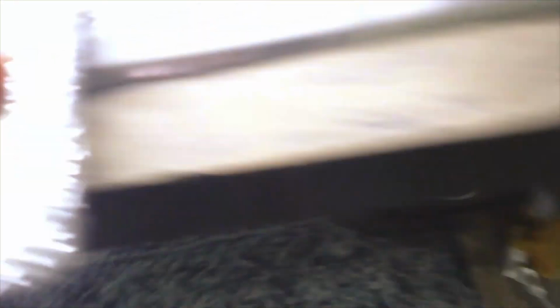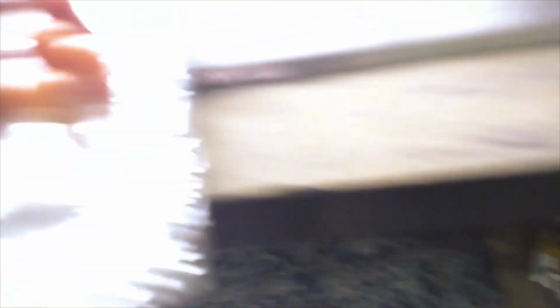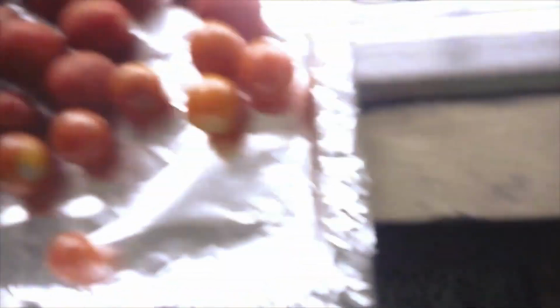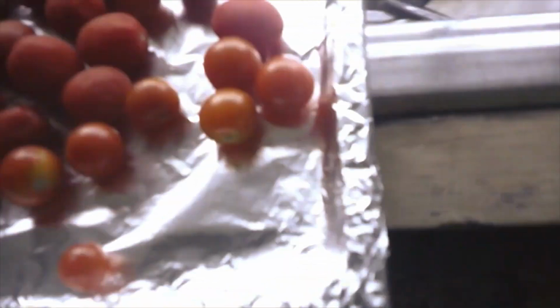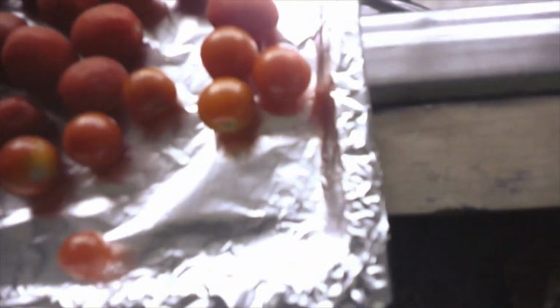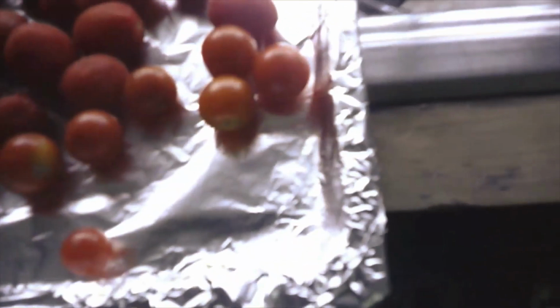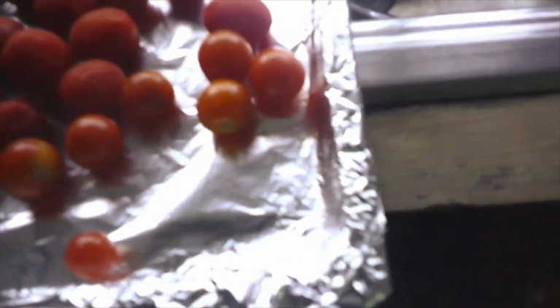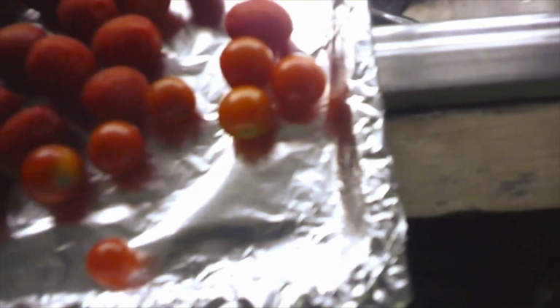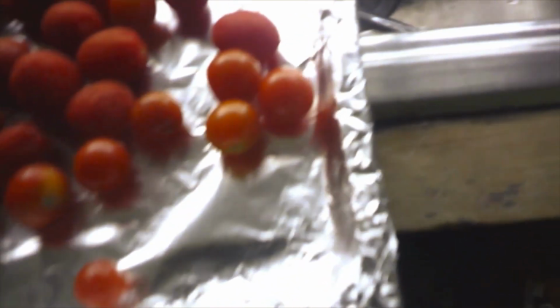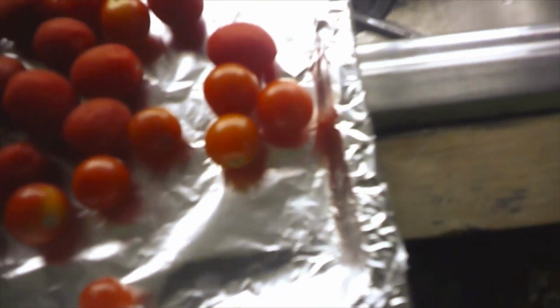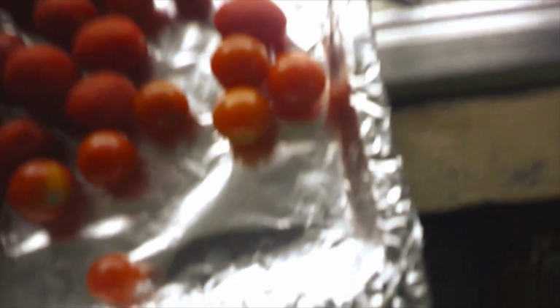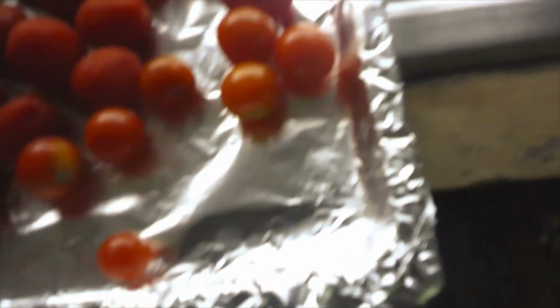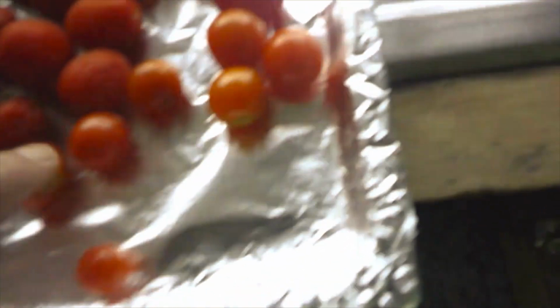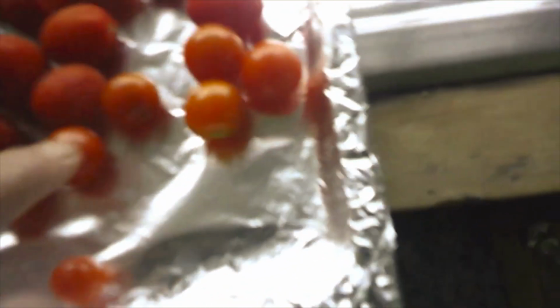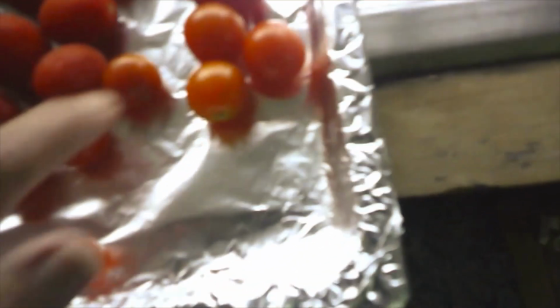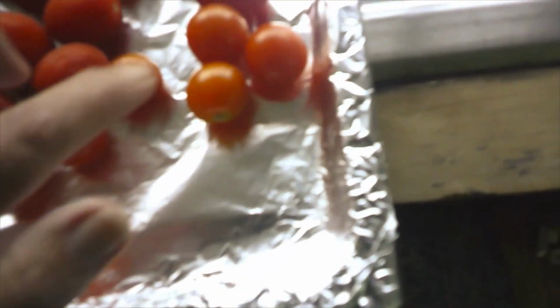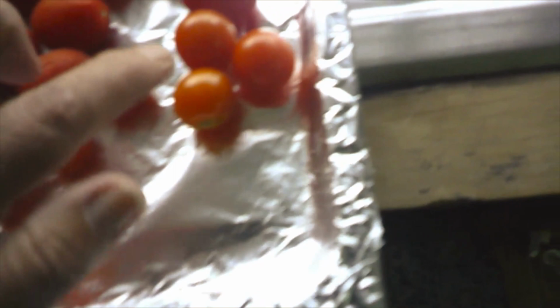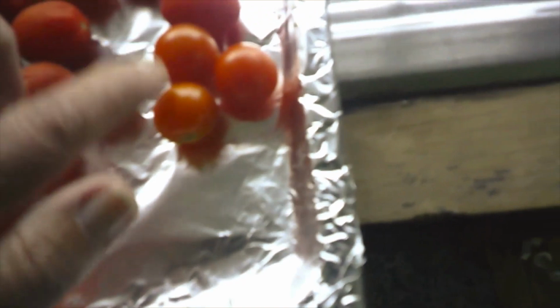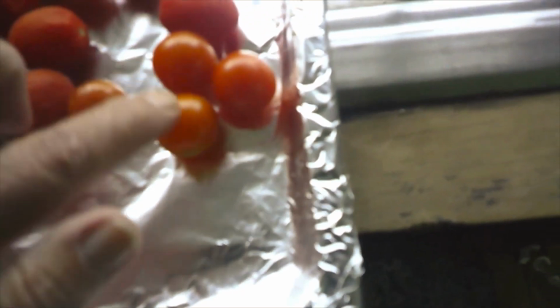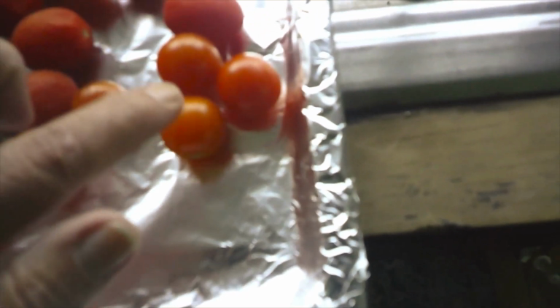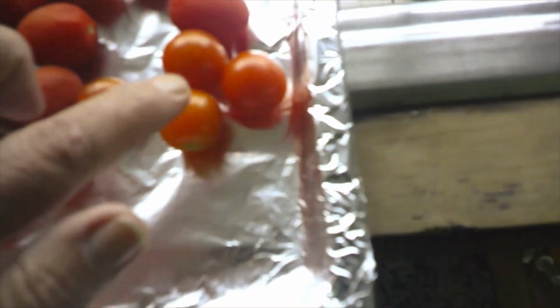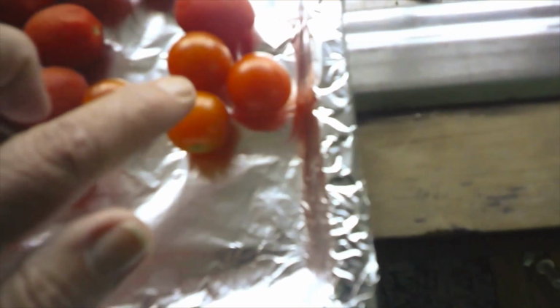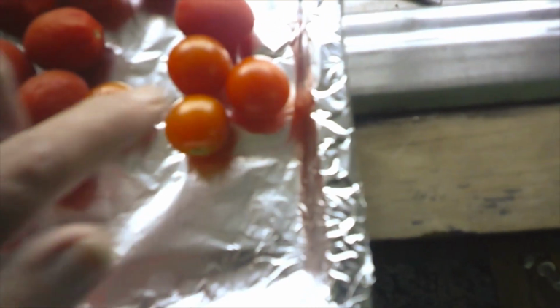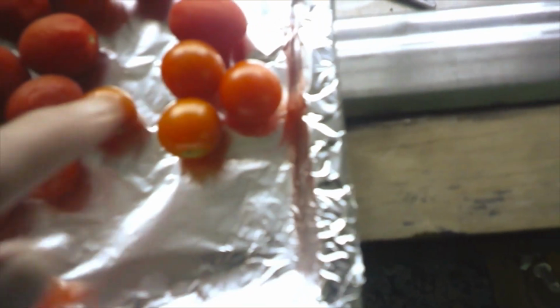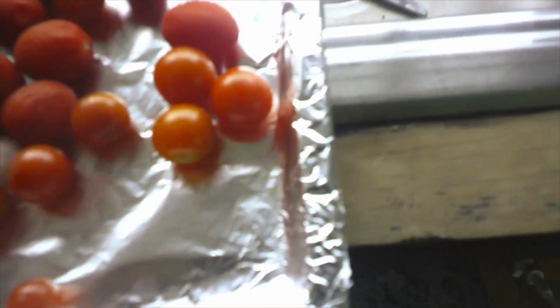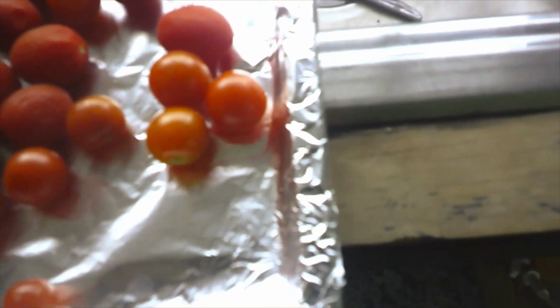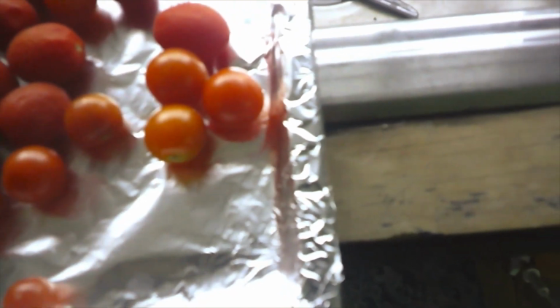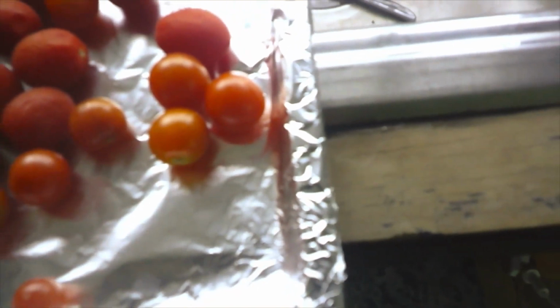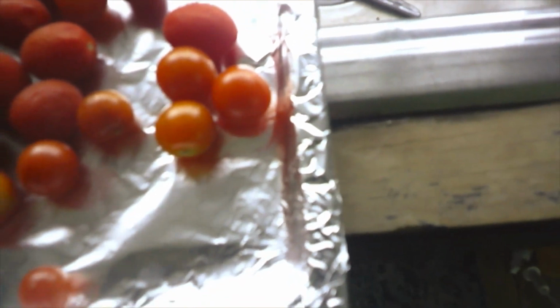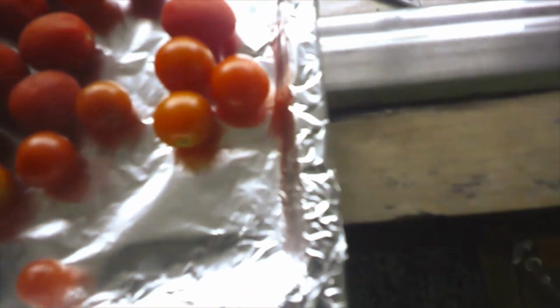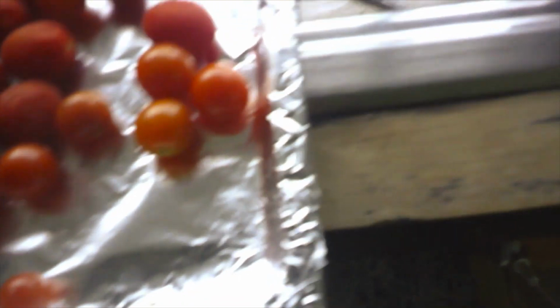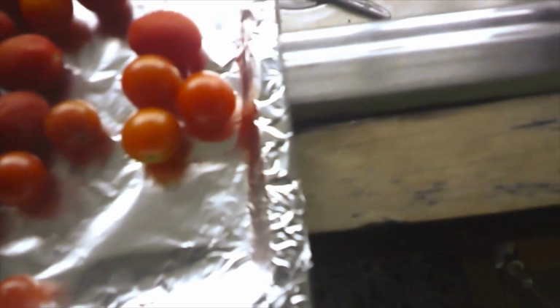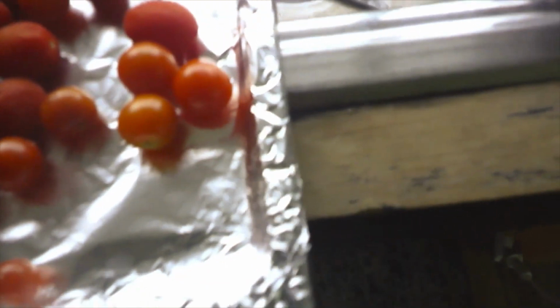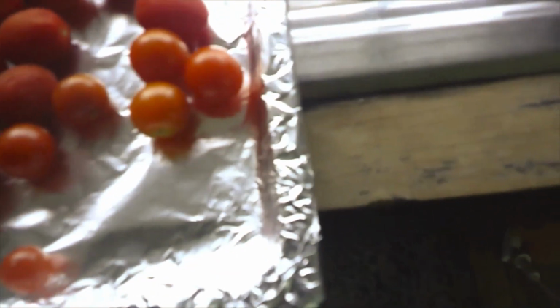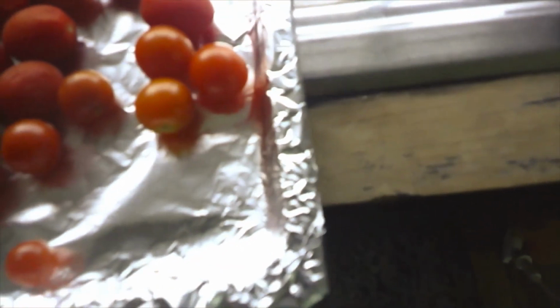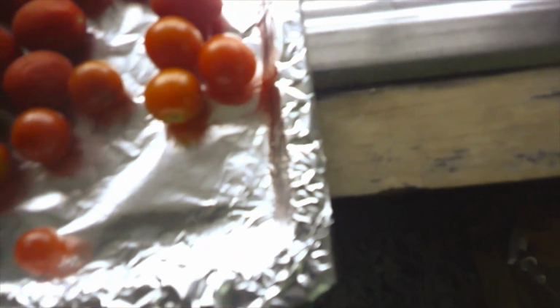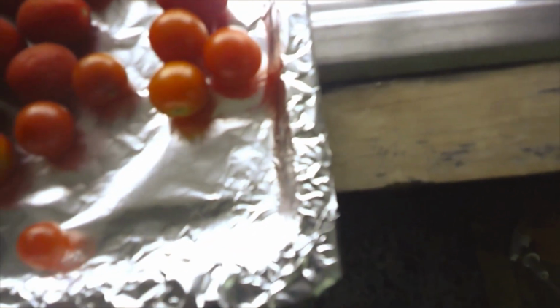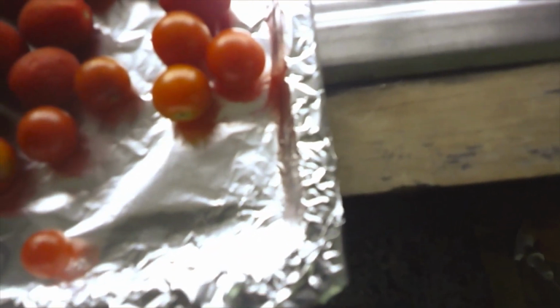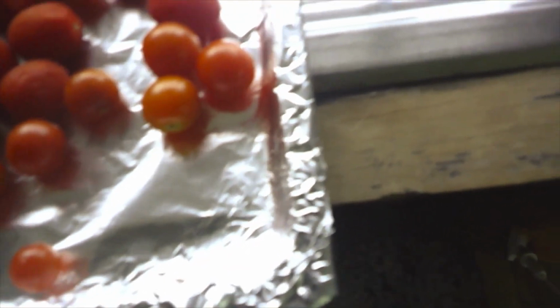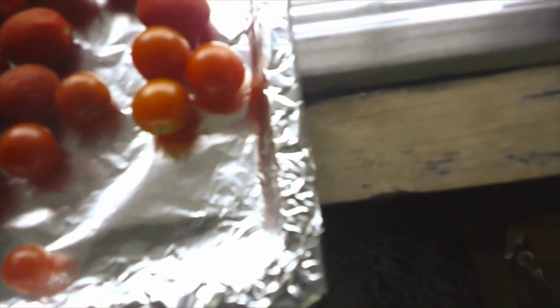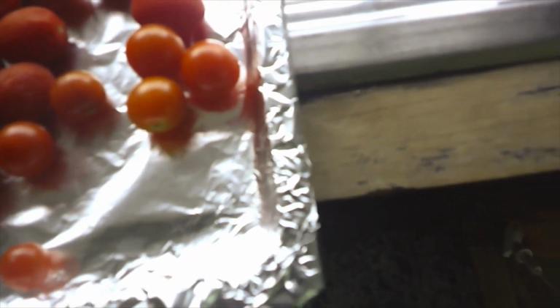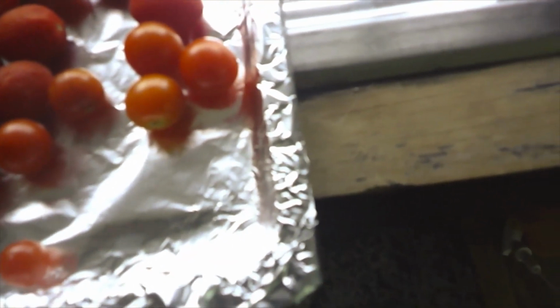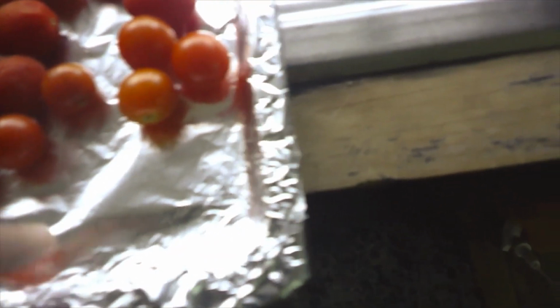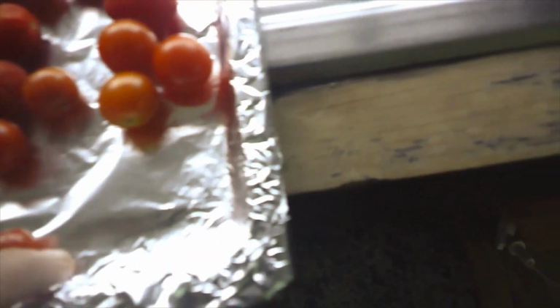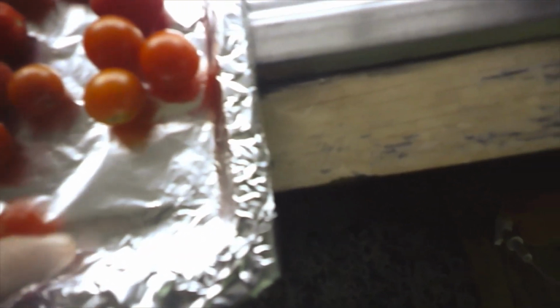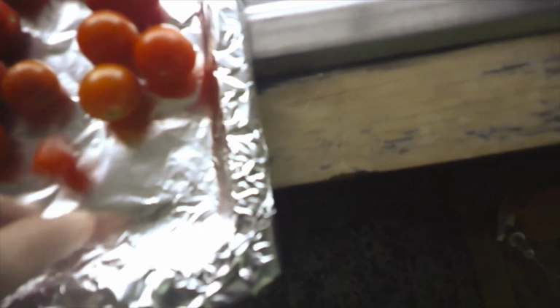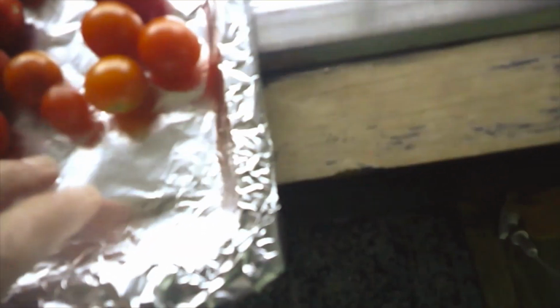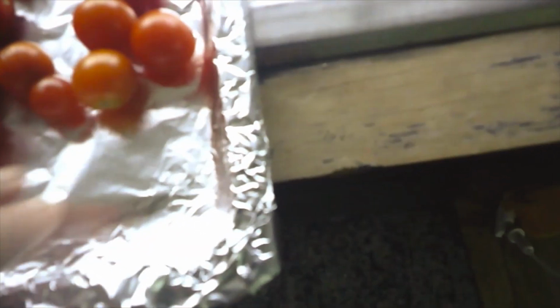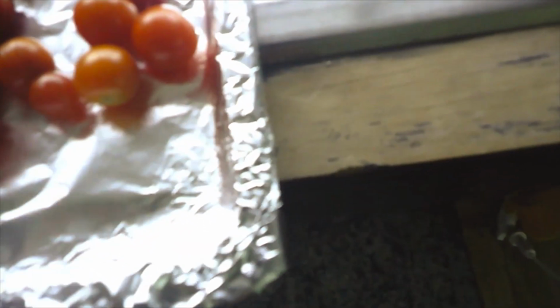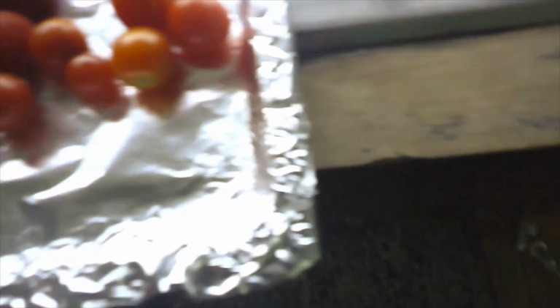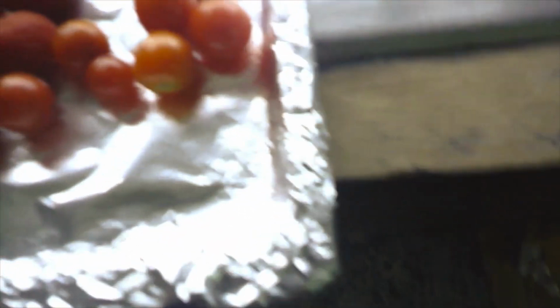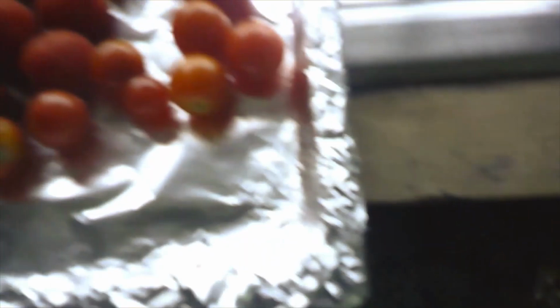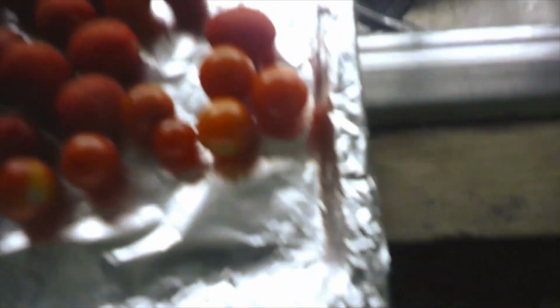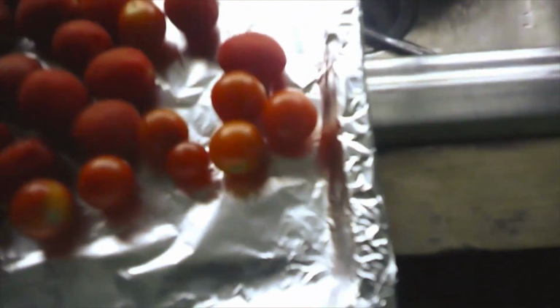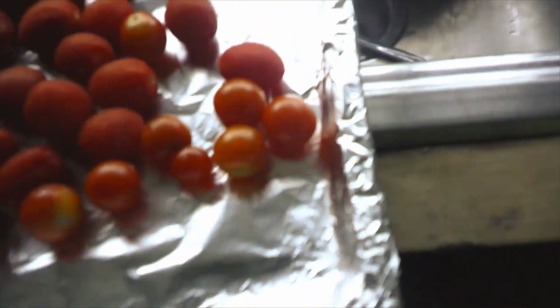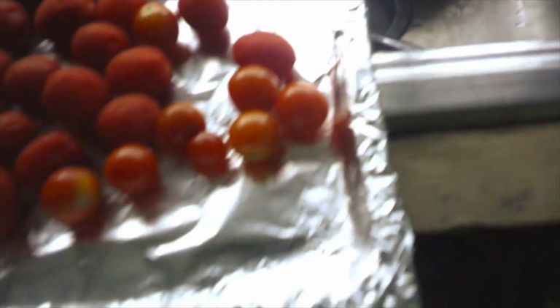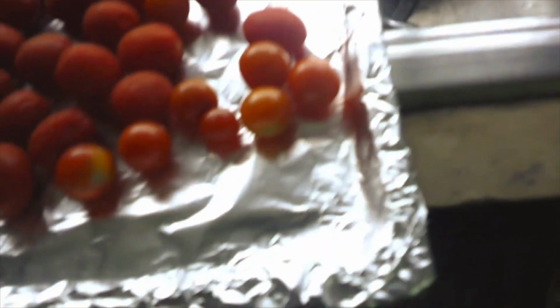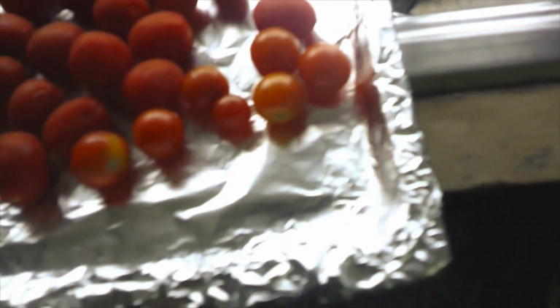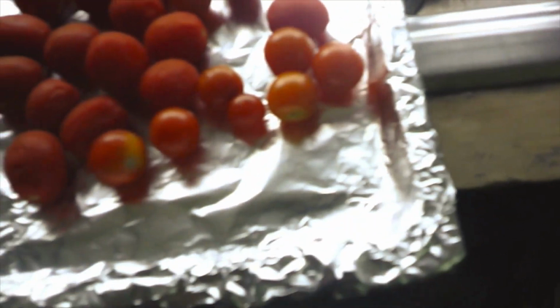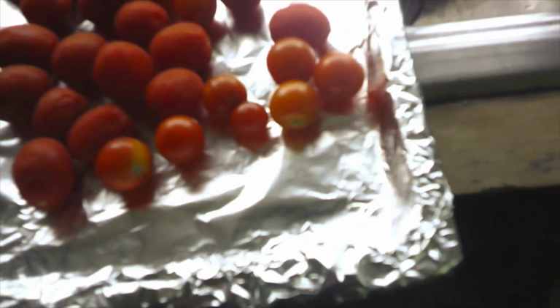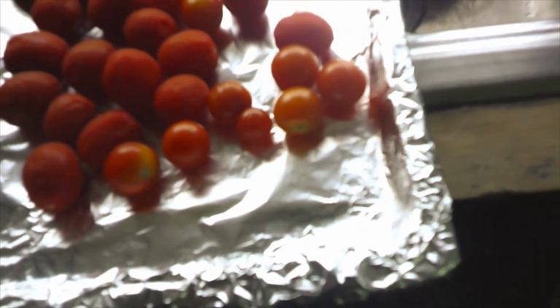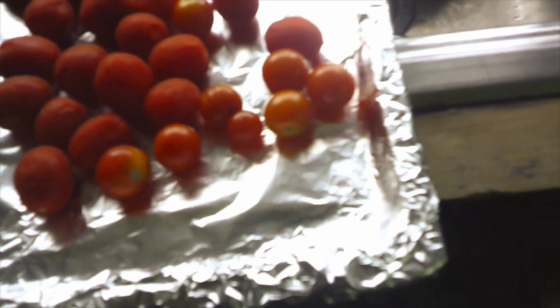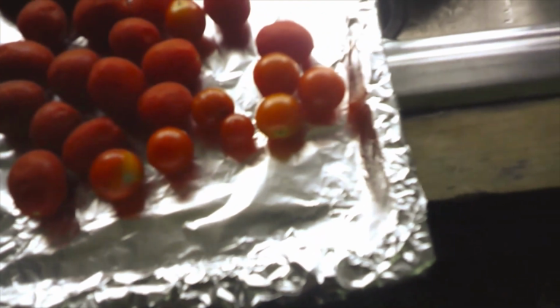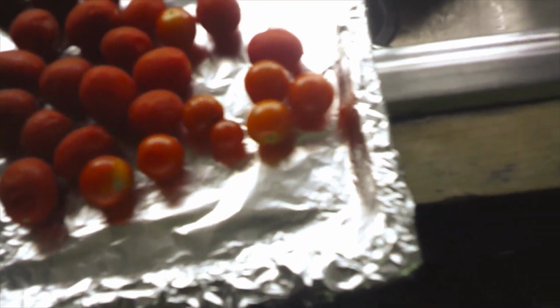Actually, these ones right here — they were literally just picked yesterday off of my little cherry tomato plant.